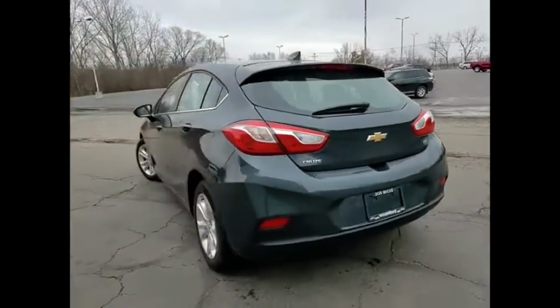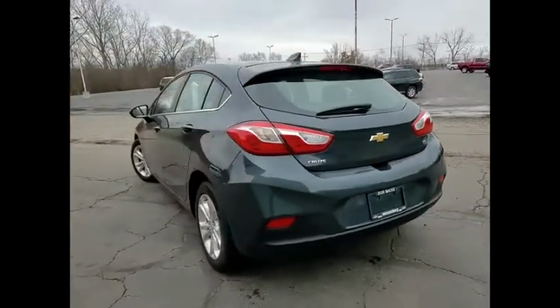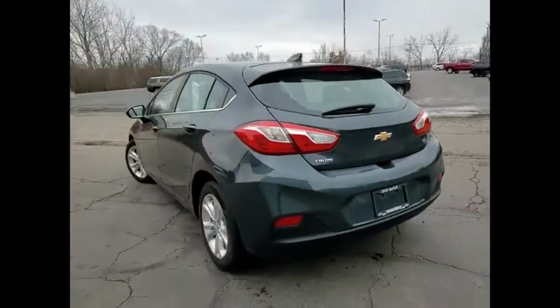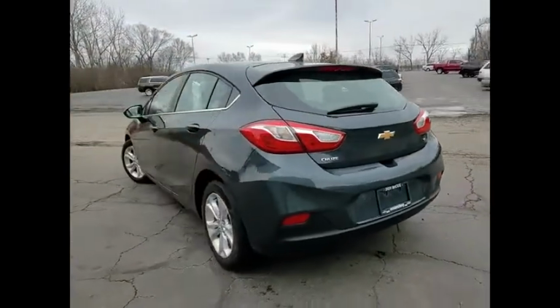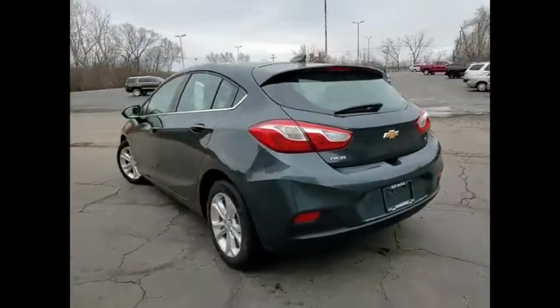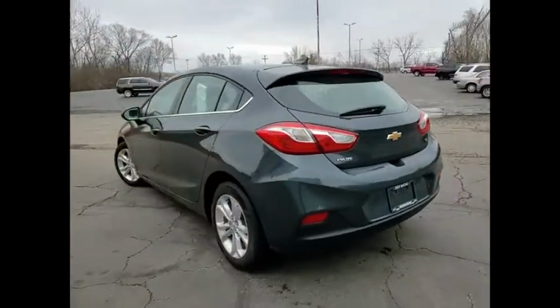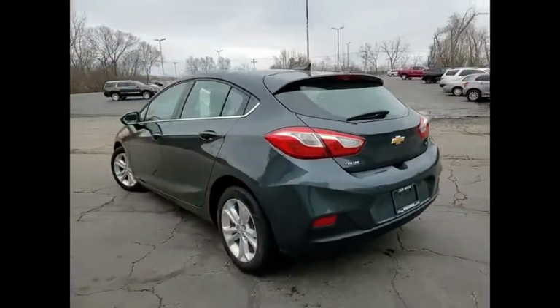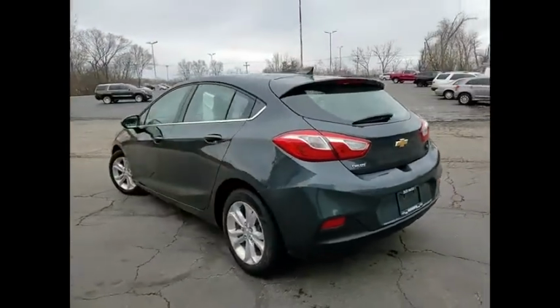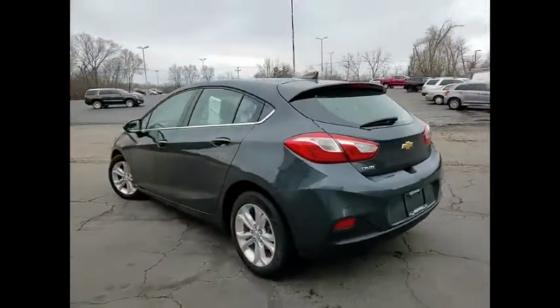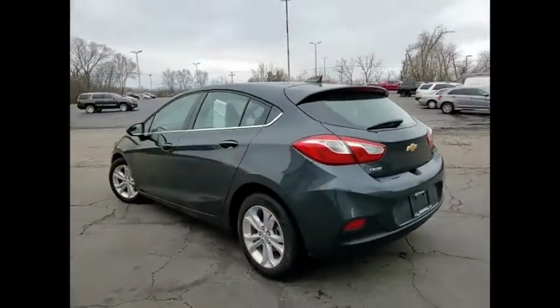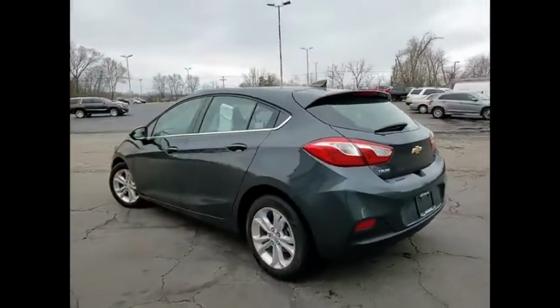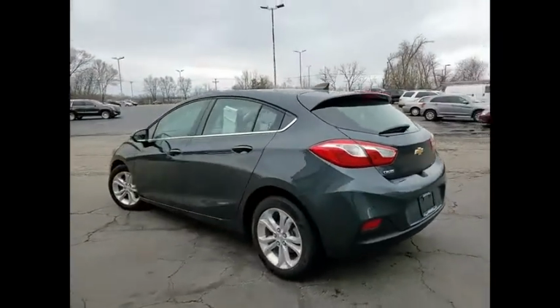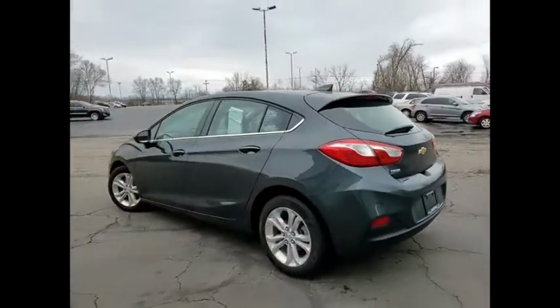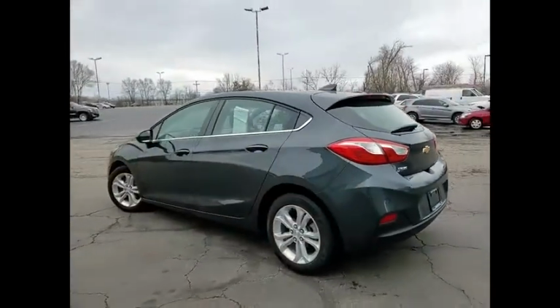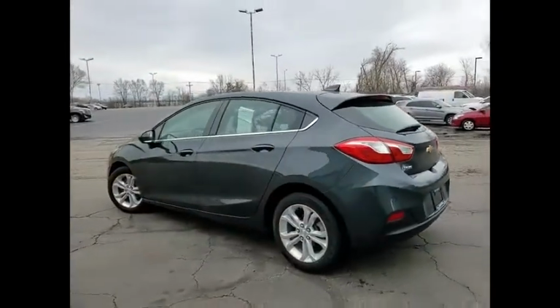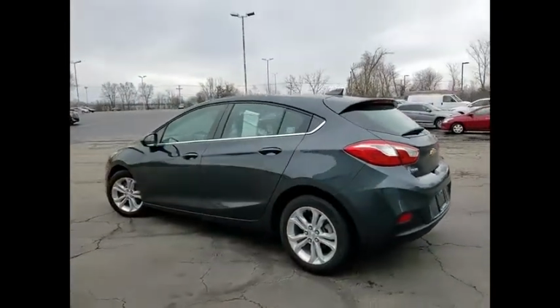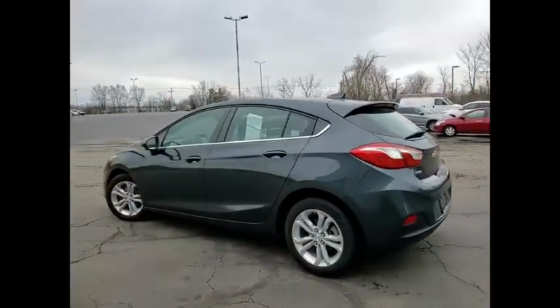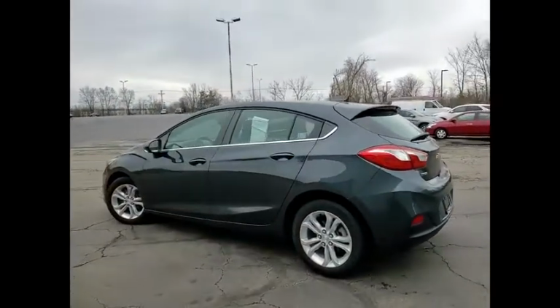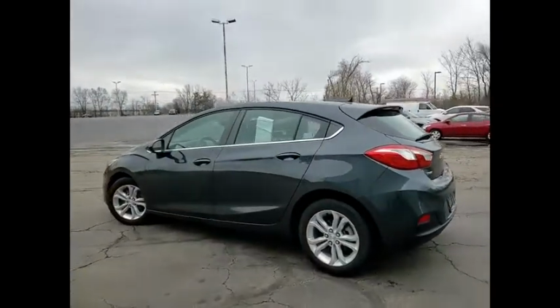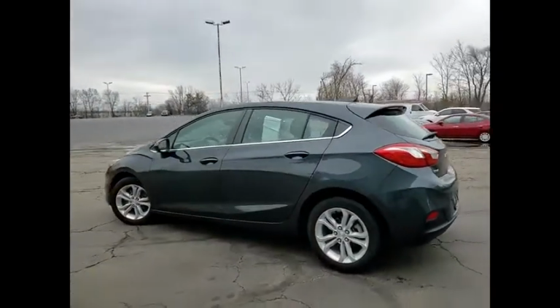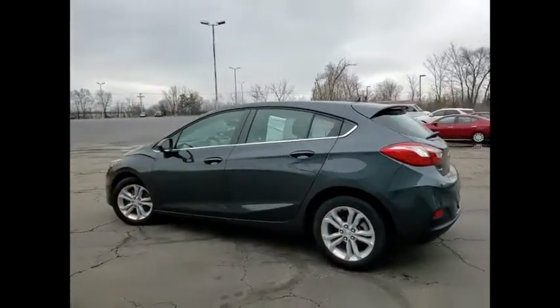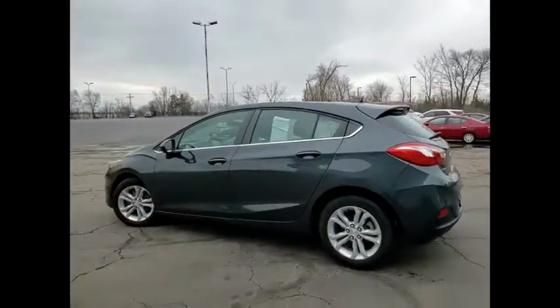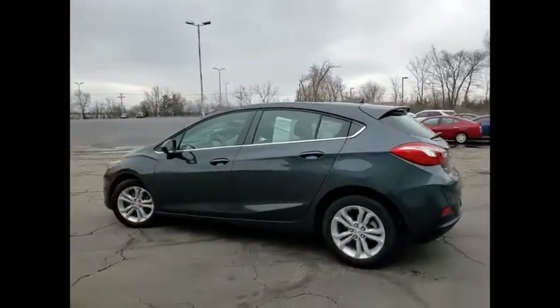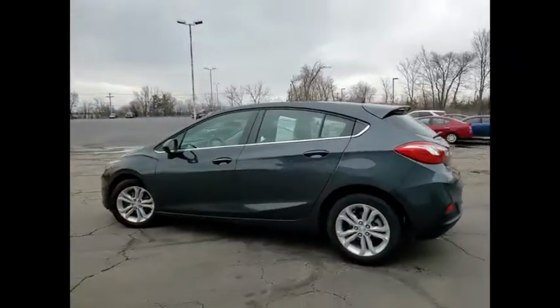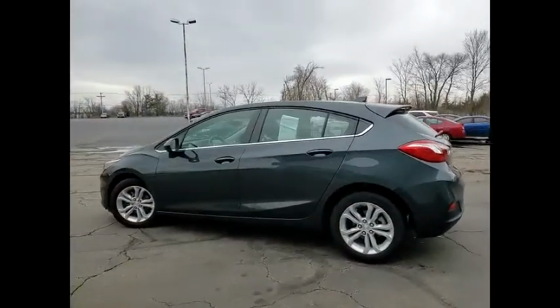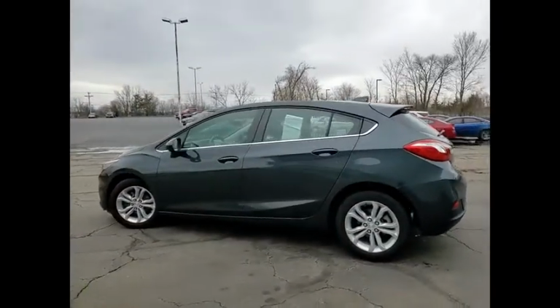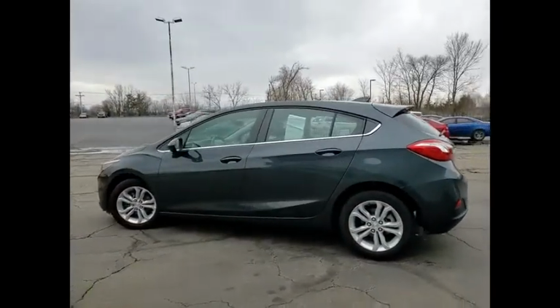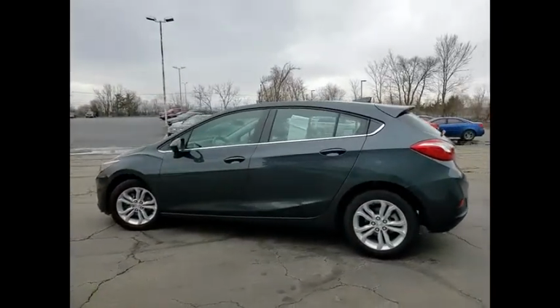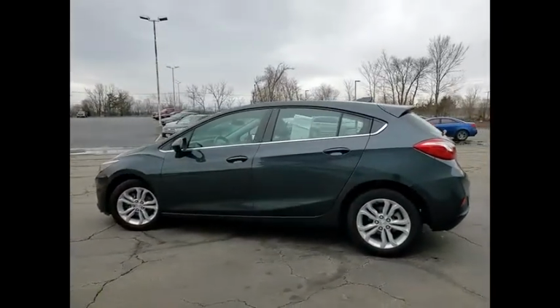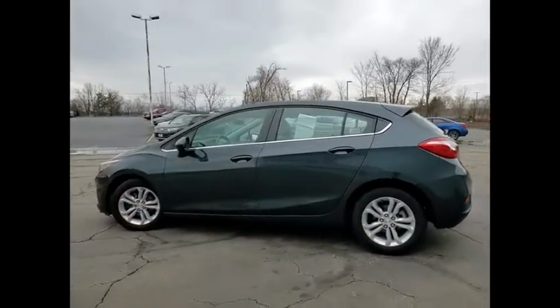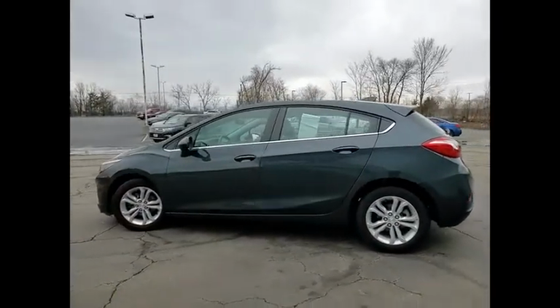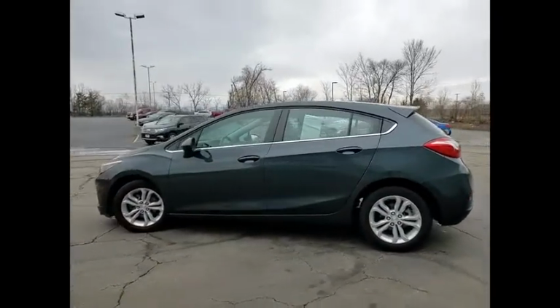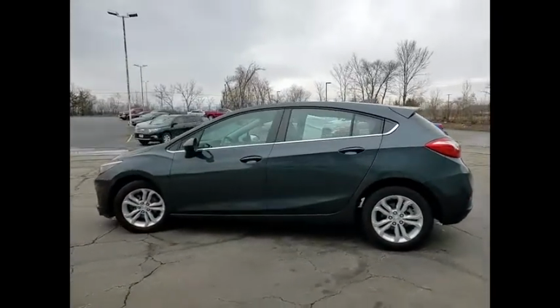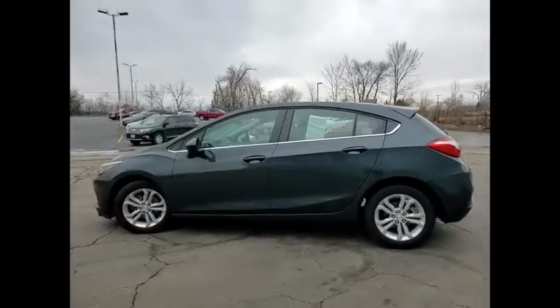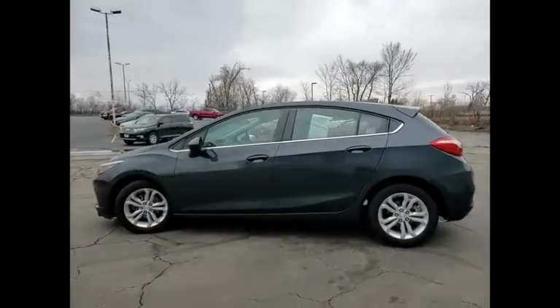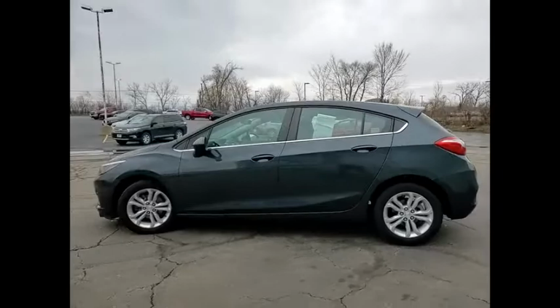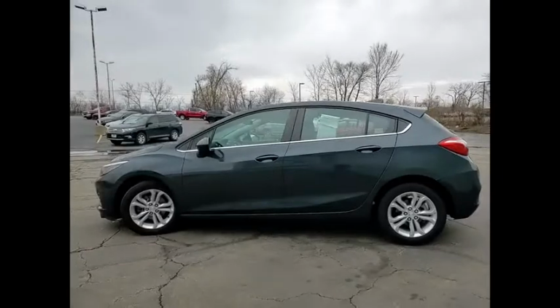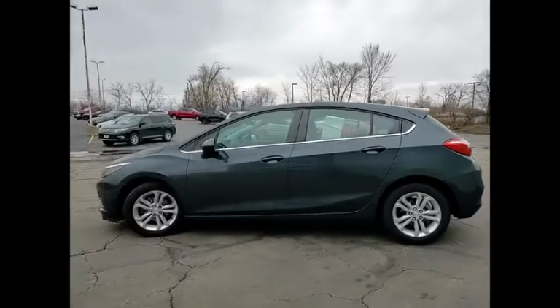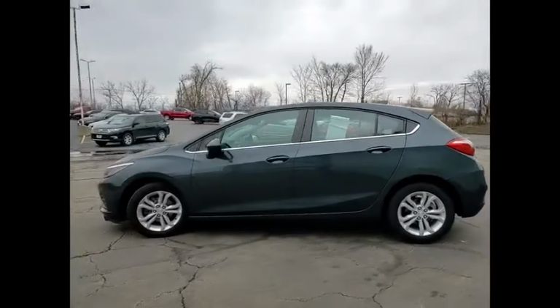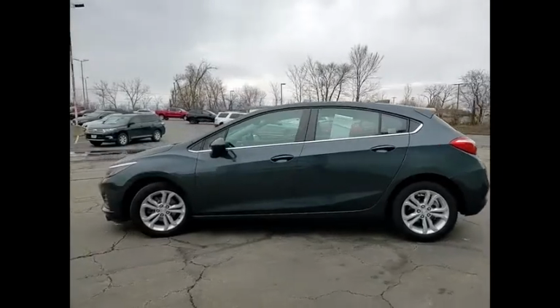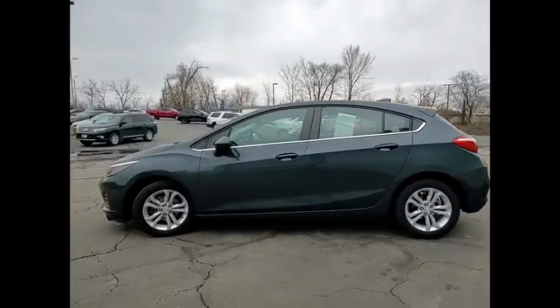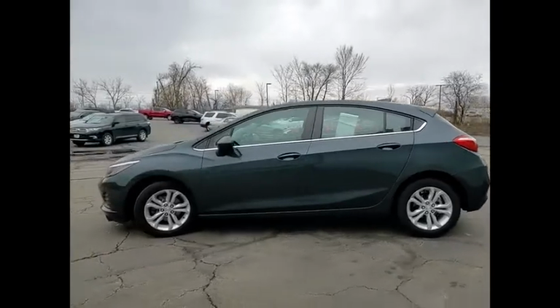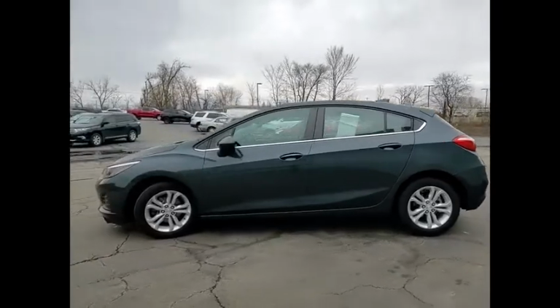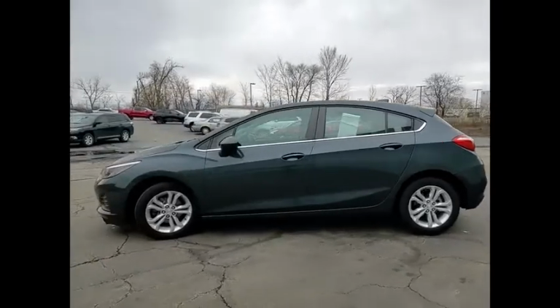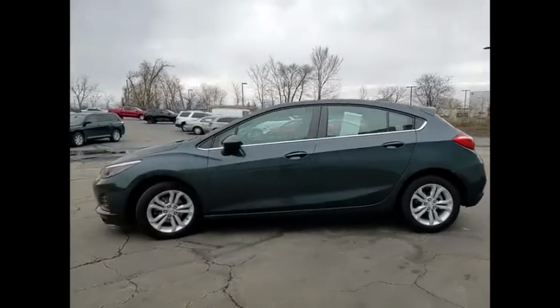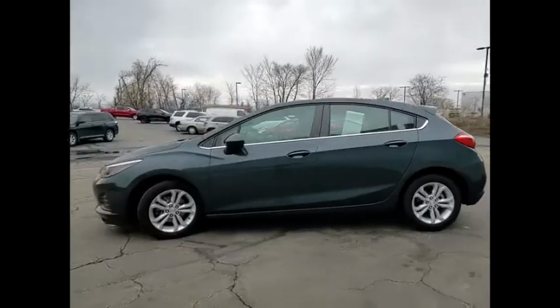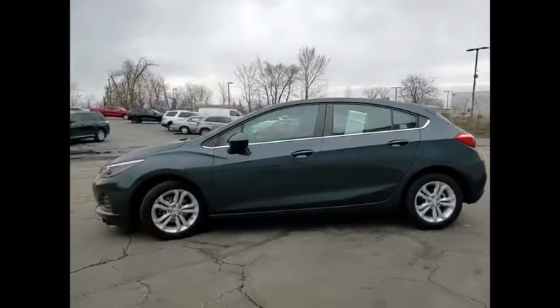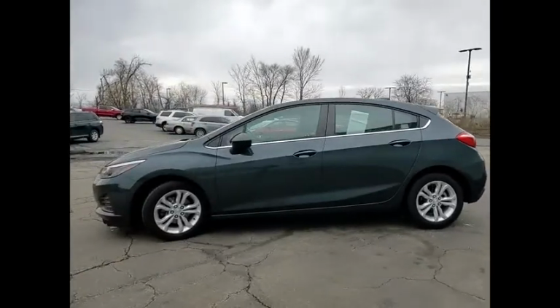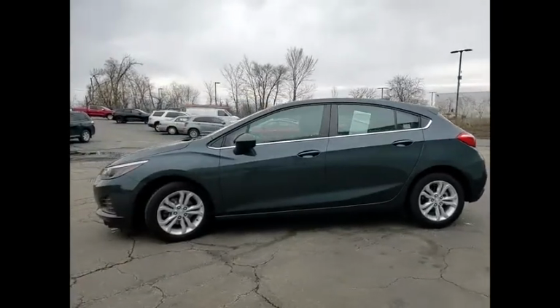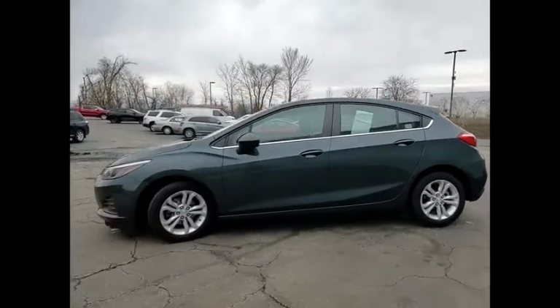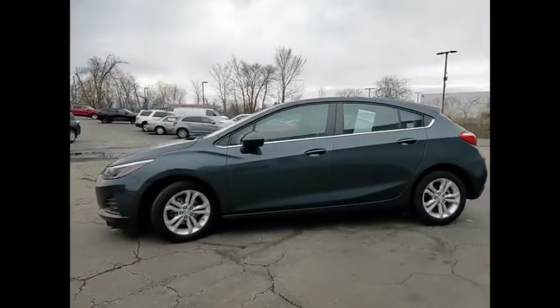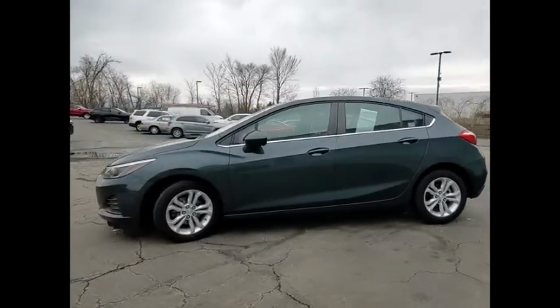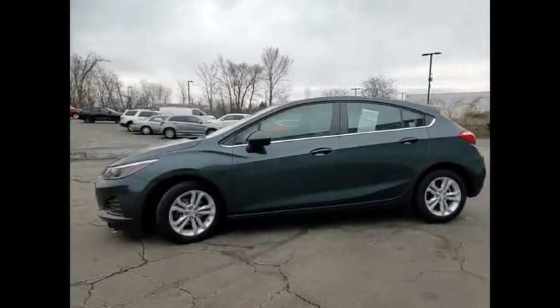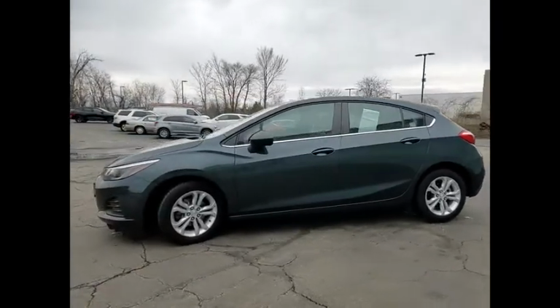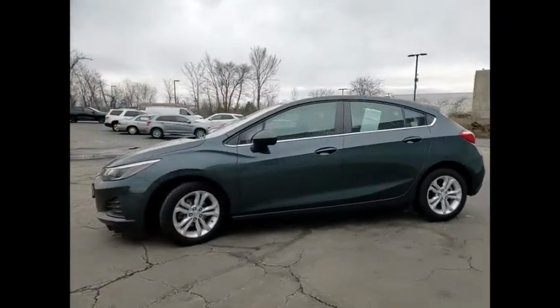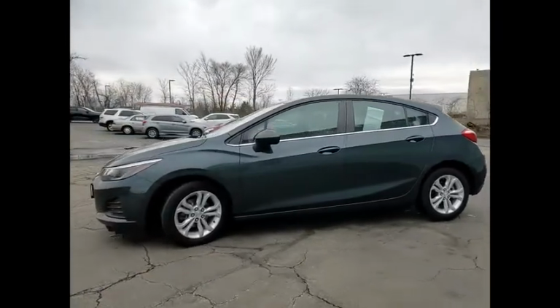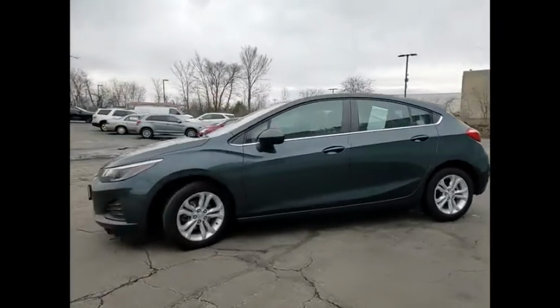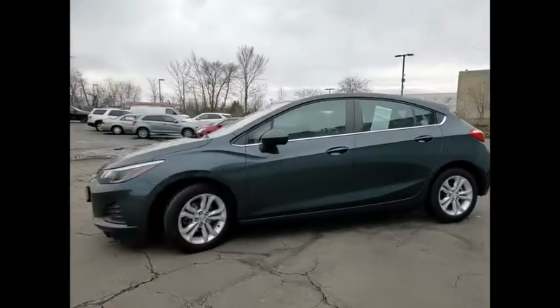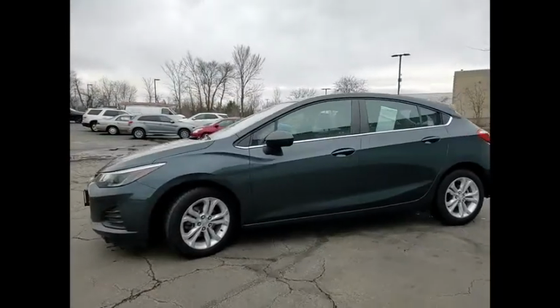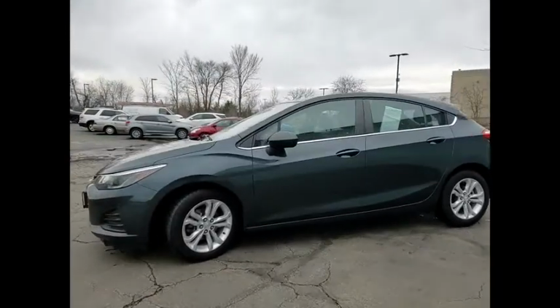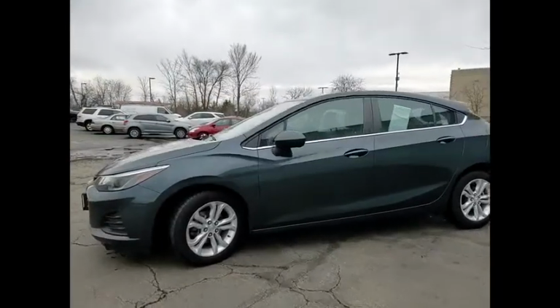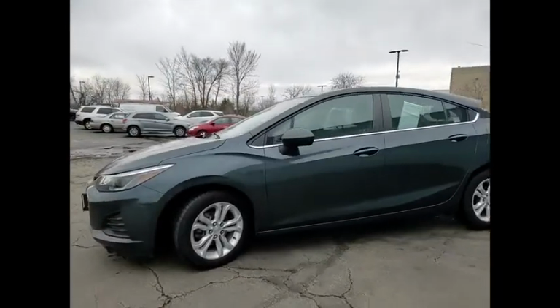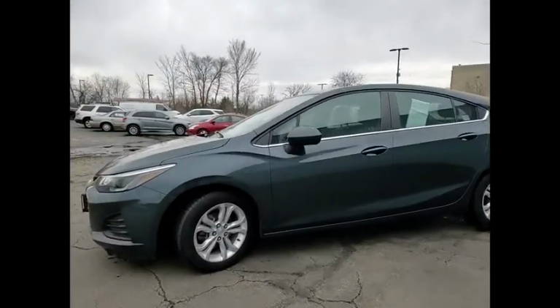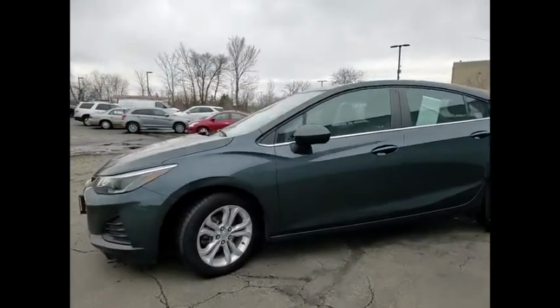Rear window defroster. This isn't just a vehicle, it's an experience, so stop in for a test drive today.